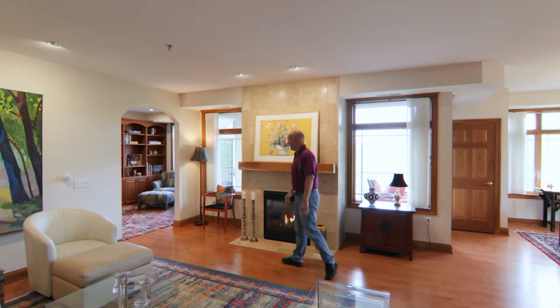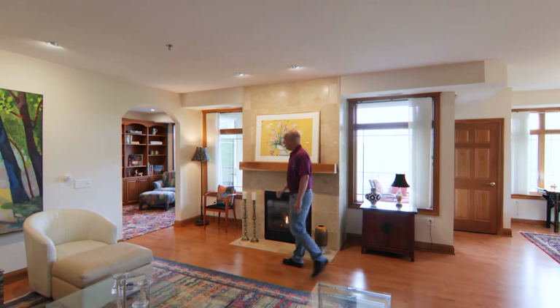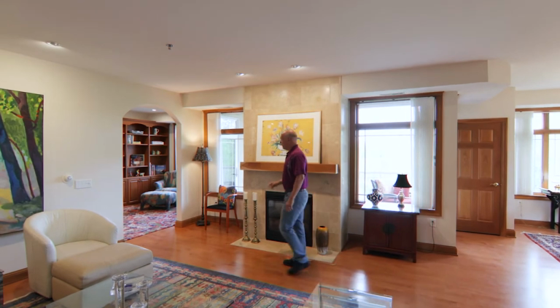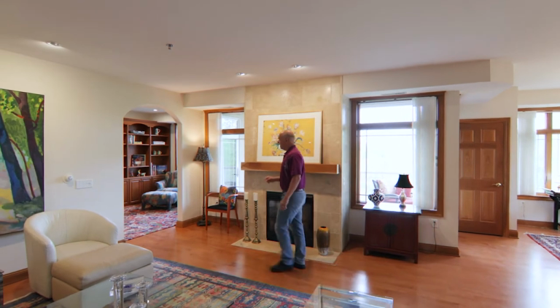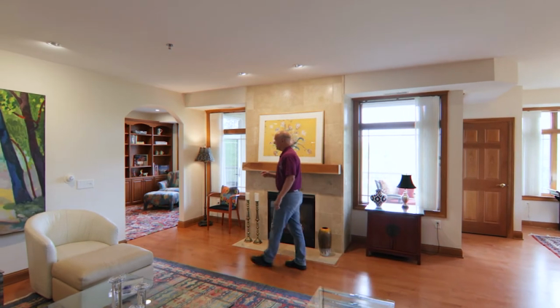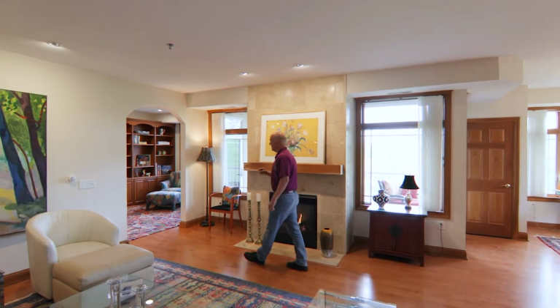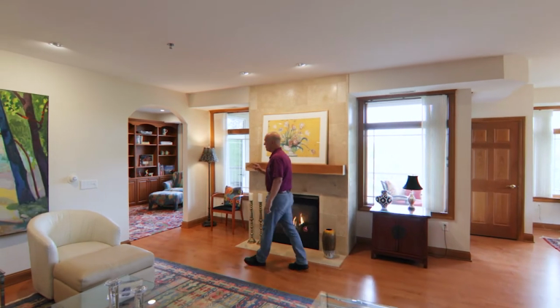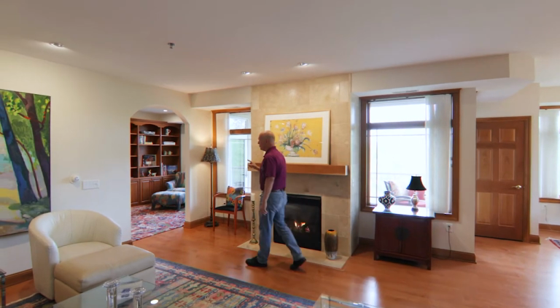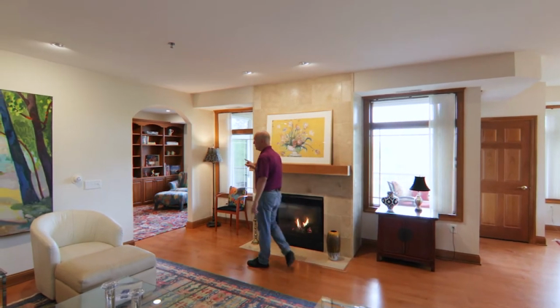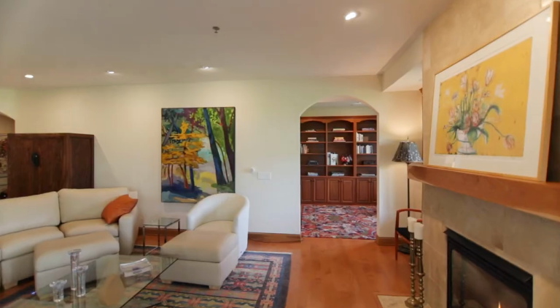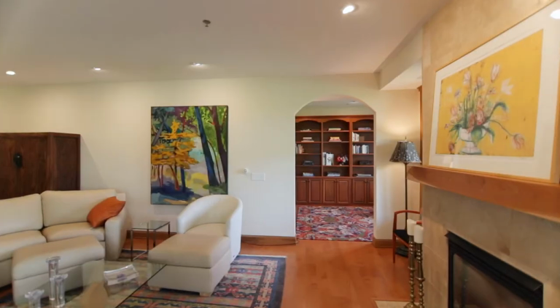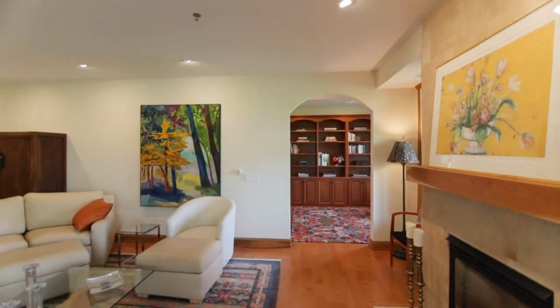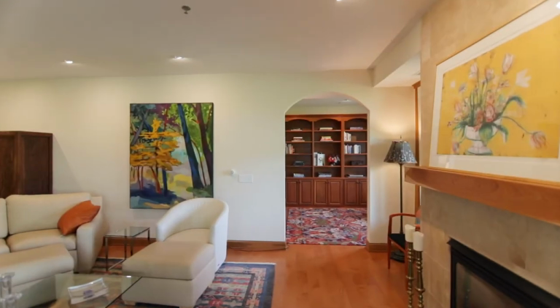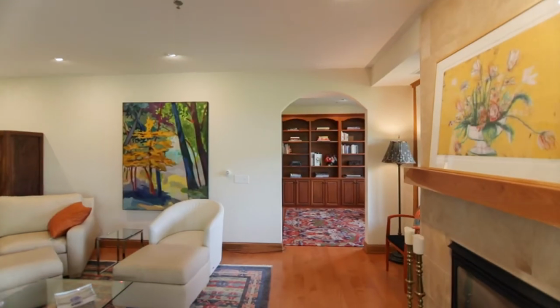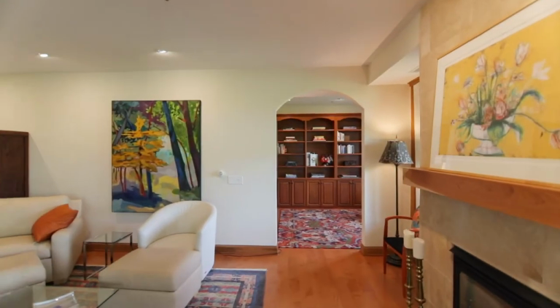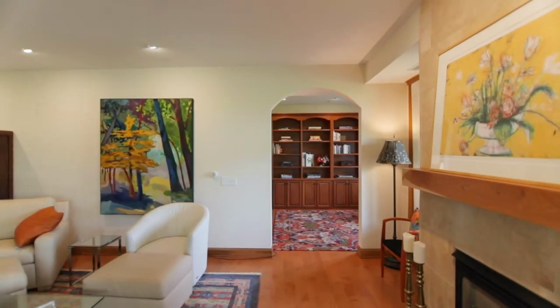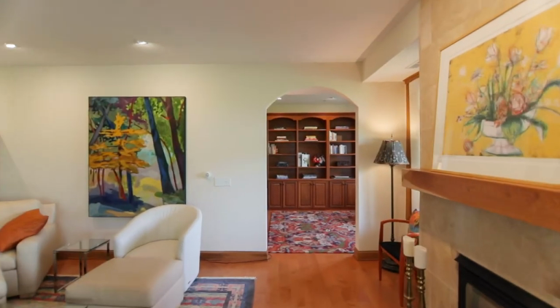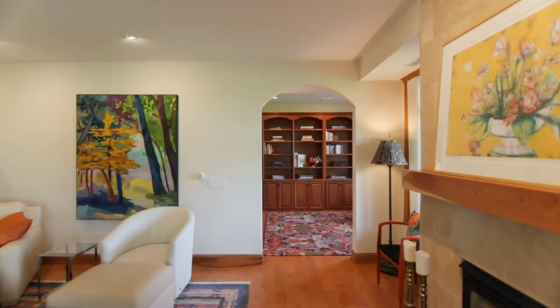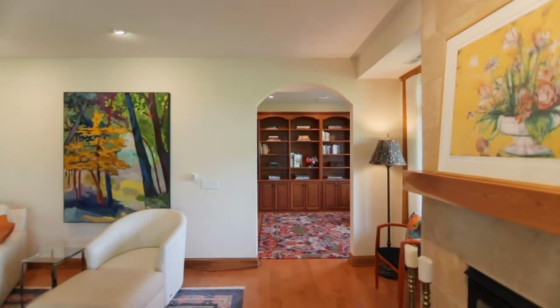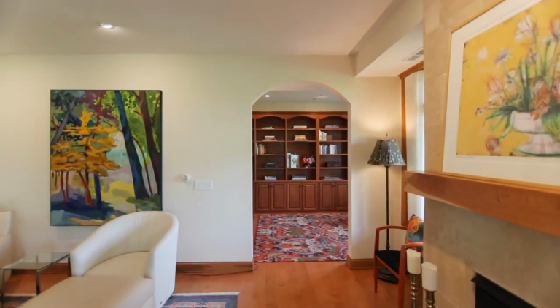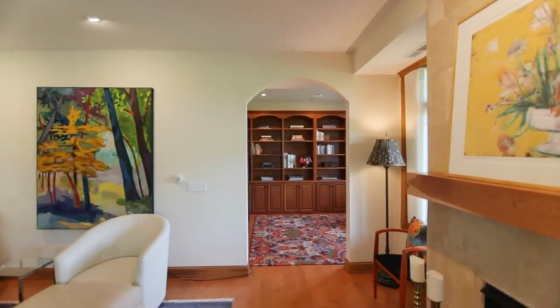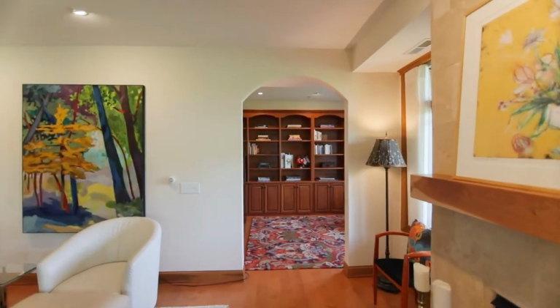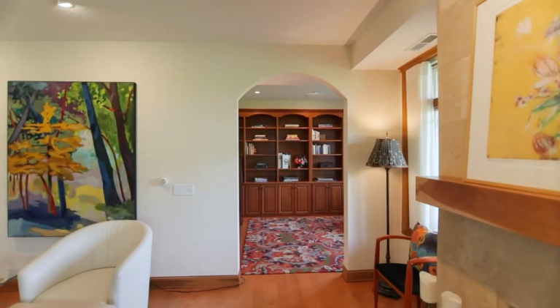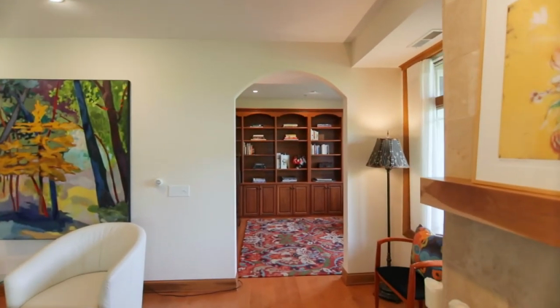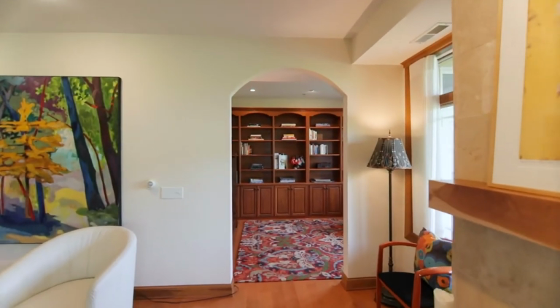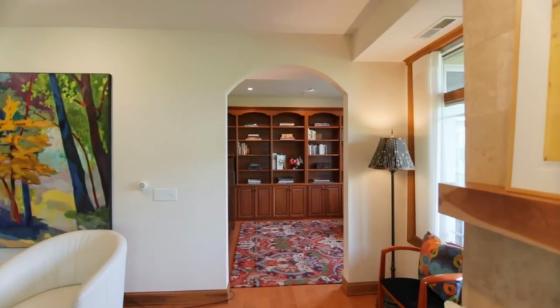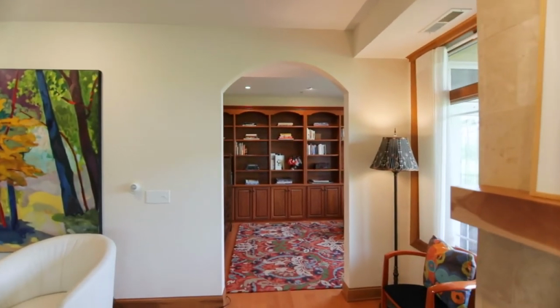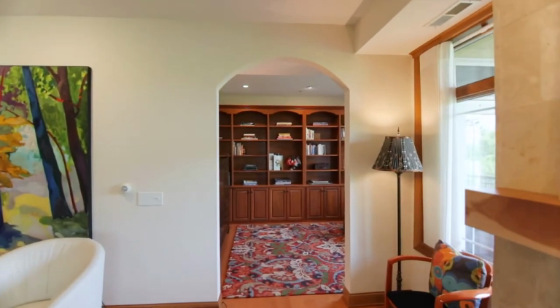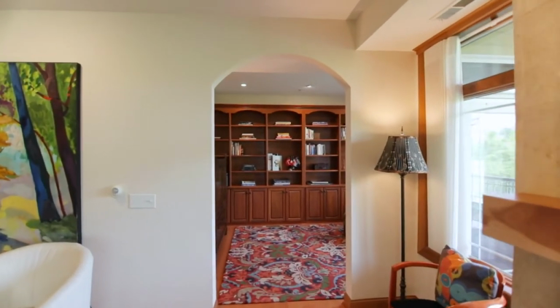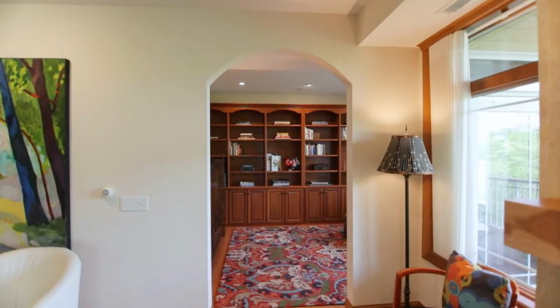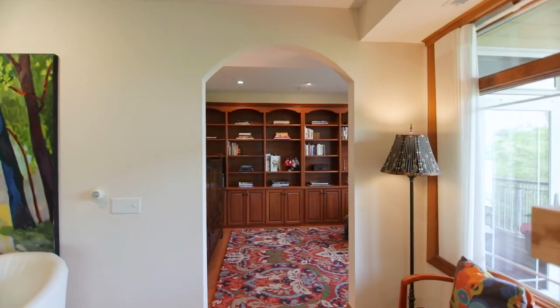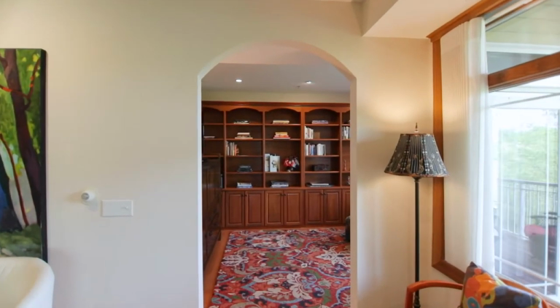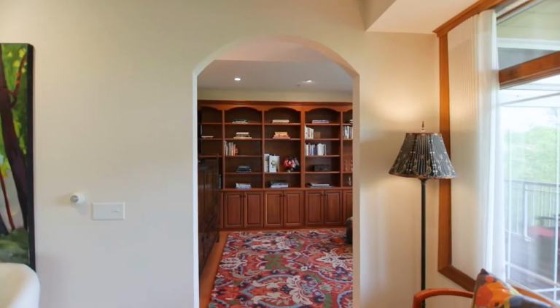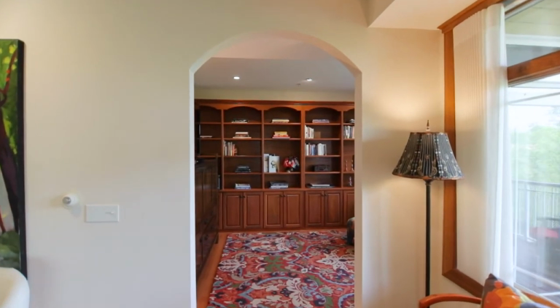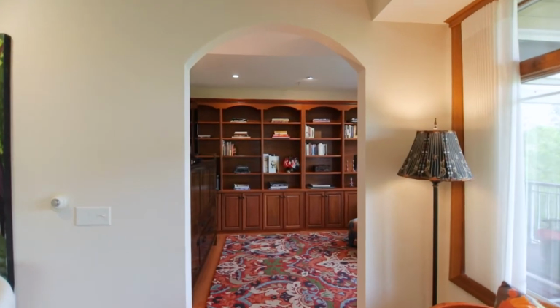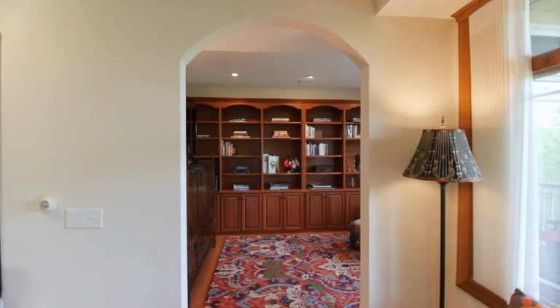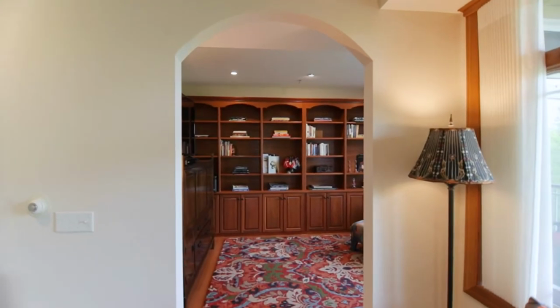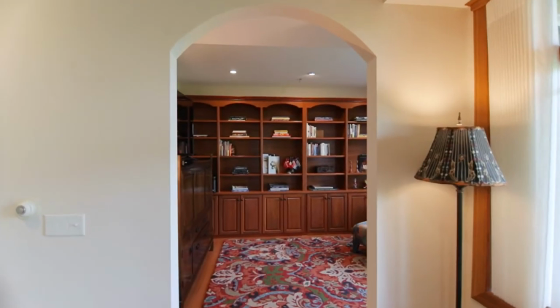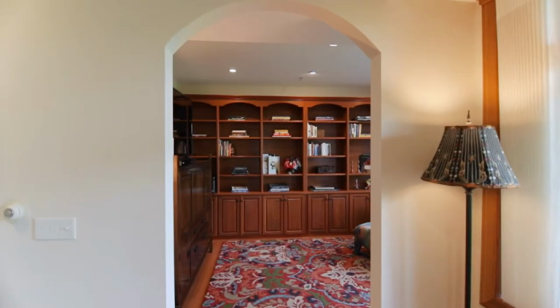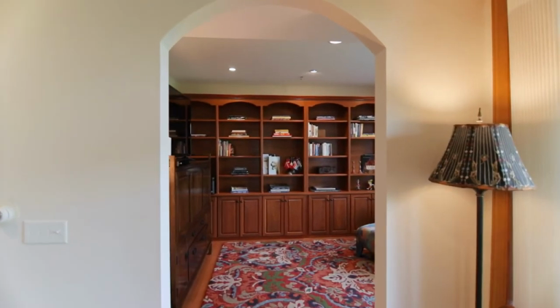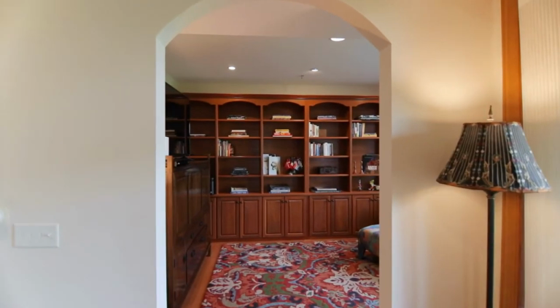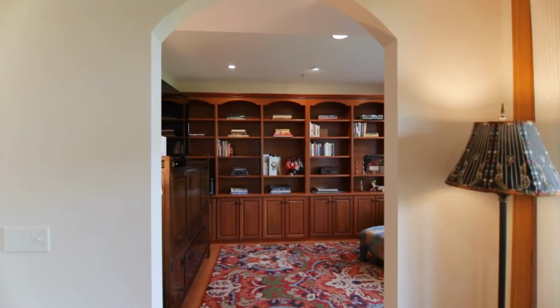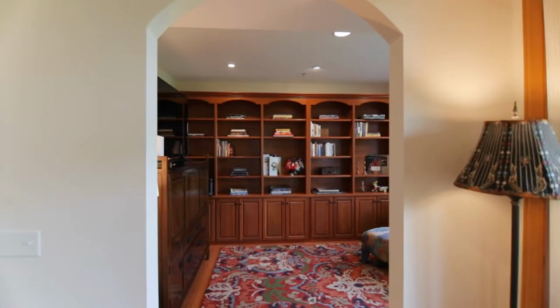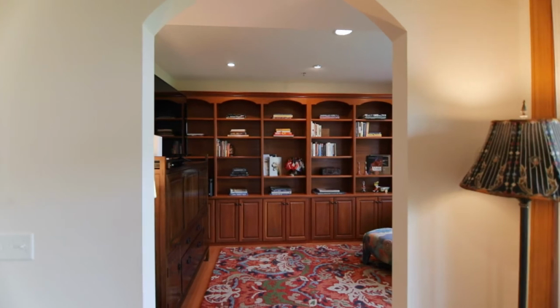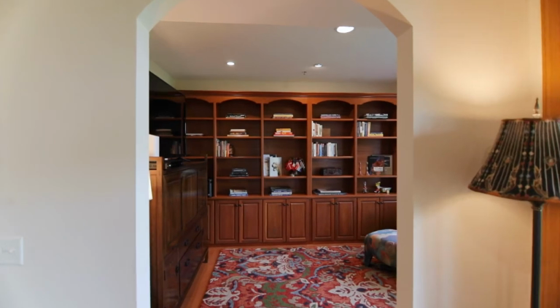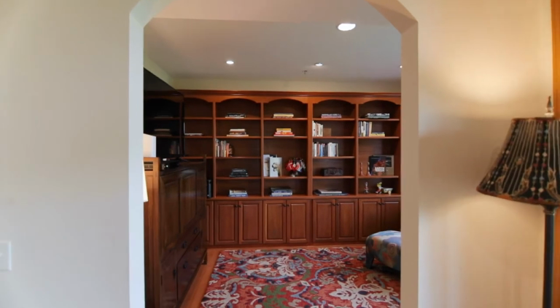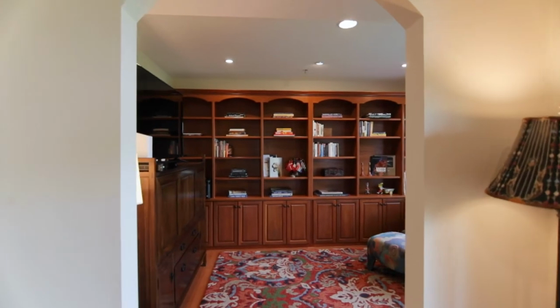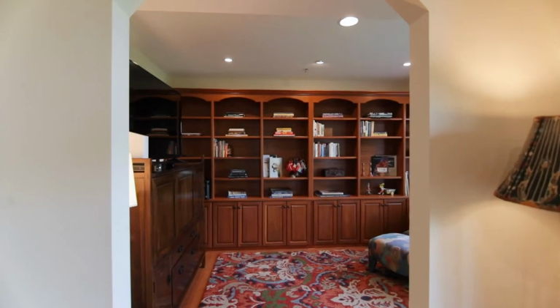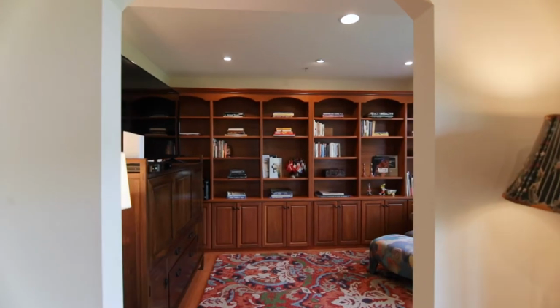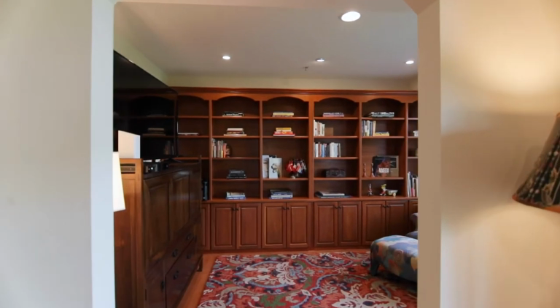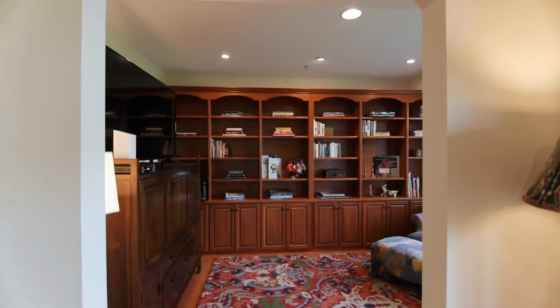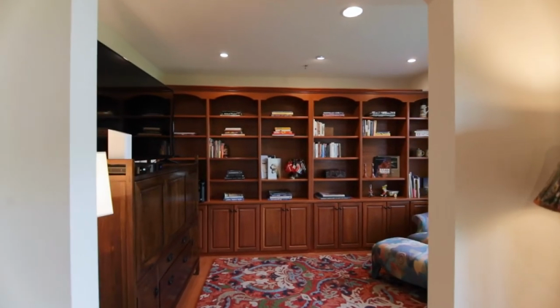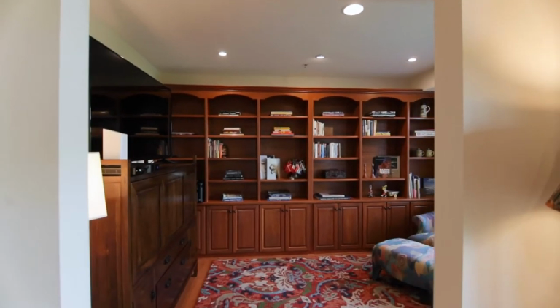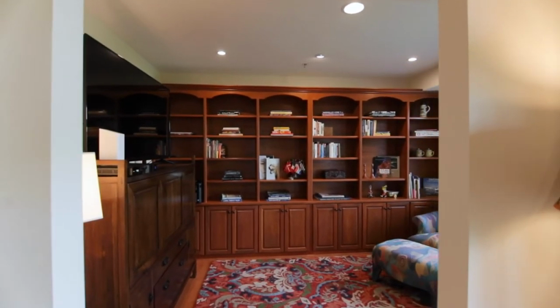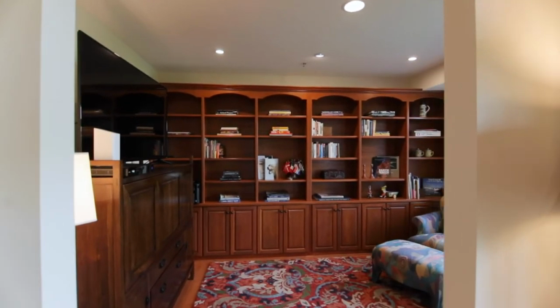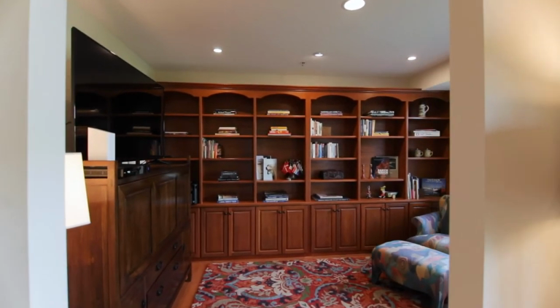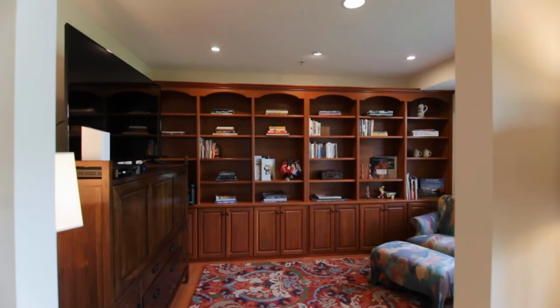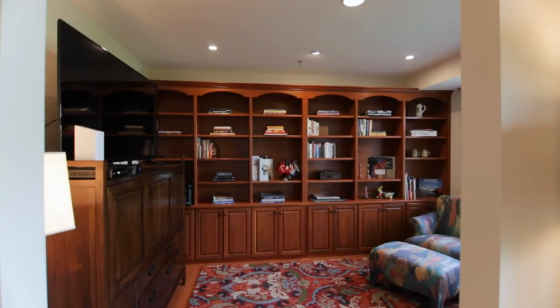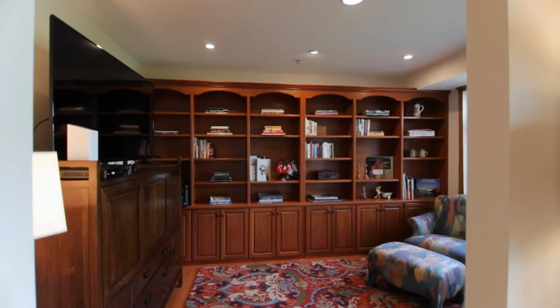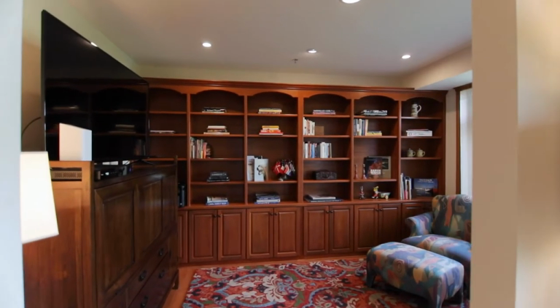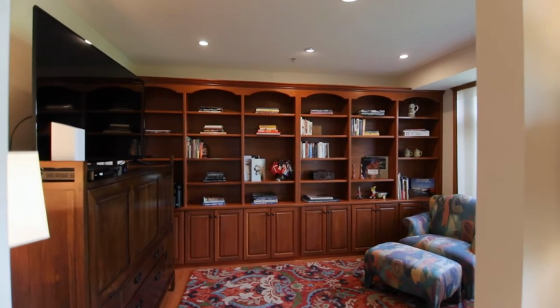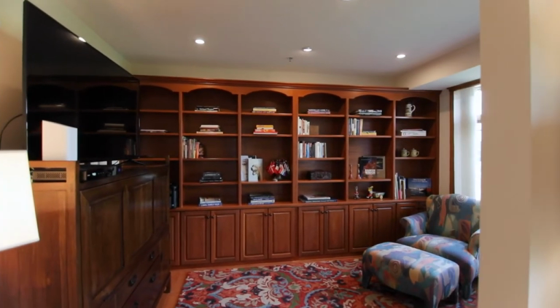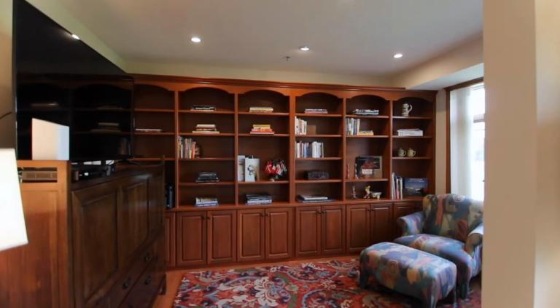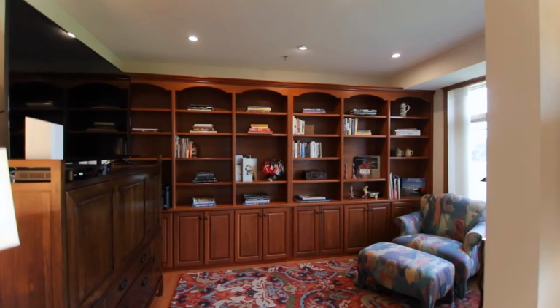This room can double as a study or an office. And again, it's got beautiful views out into the pond area.